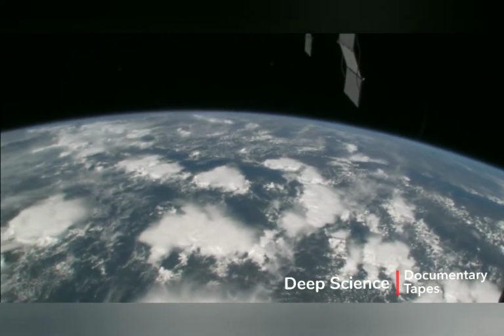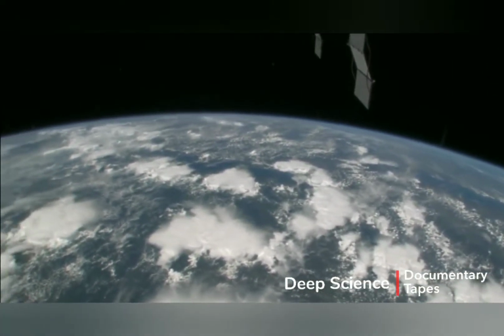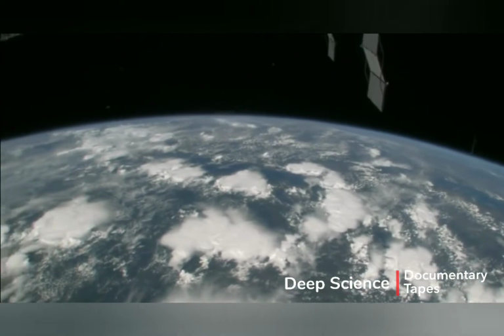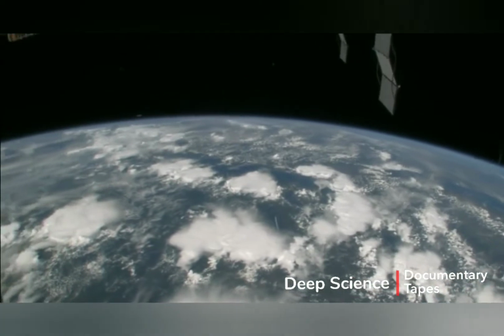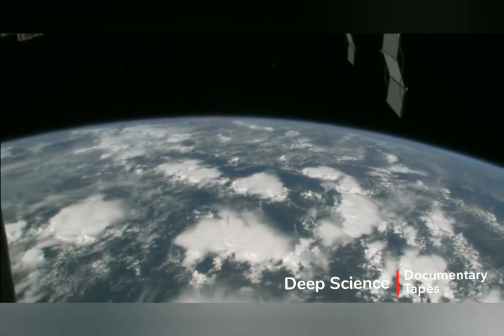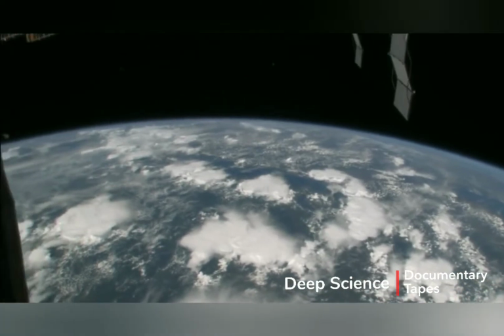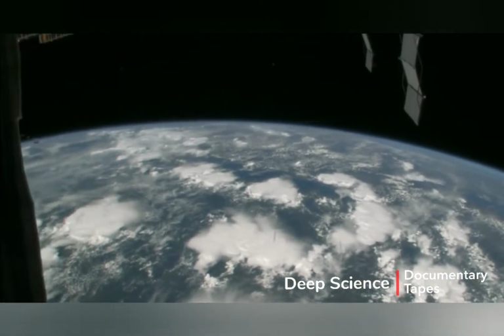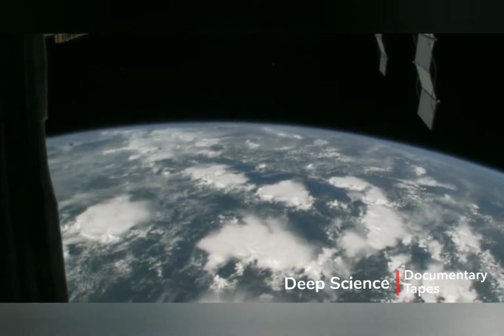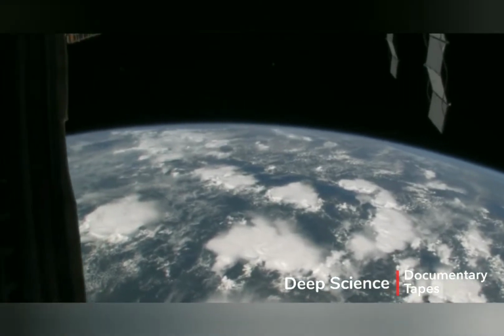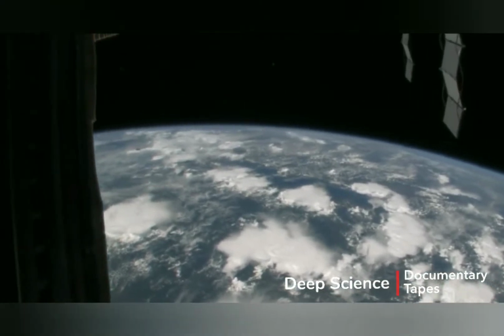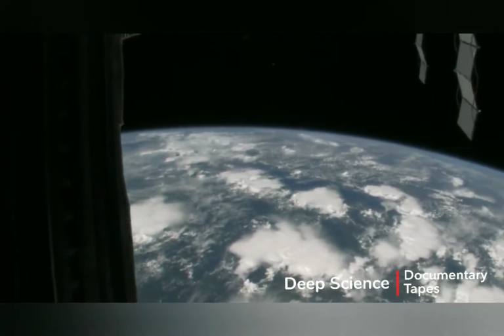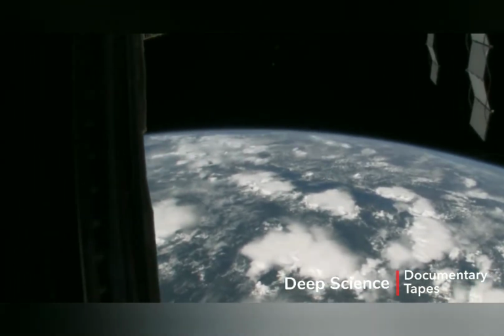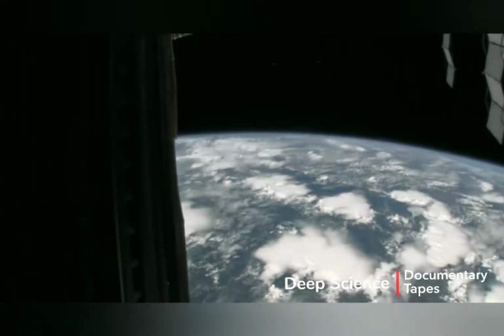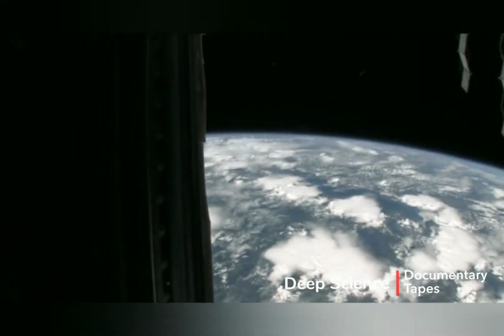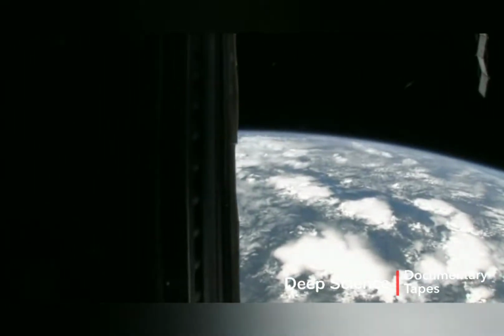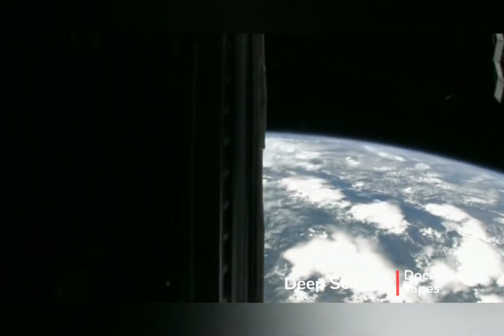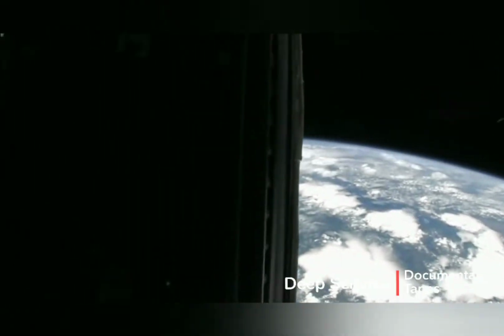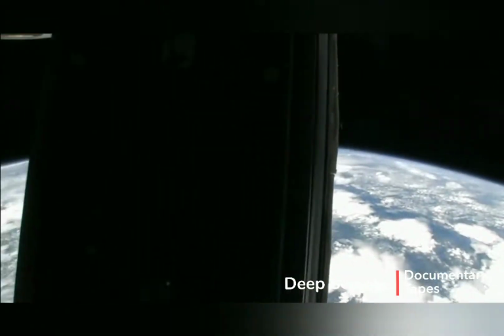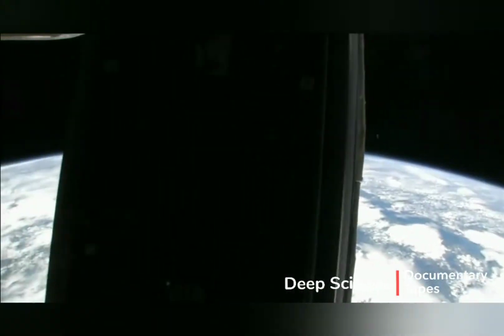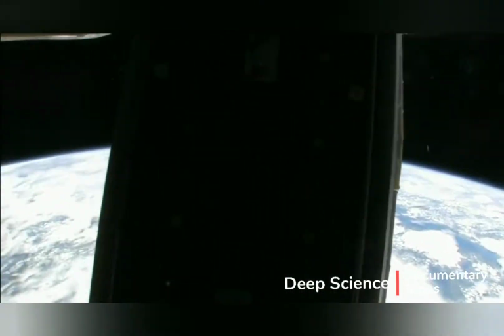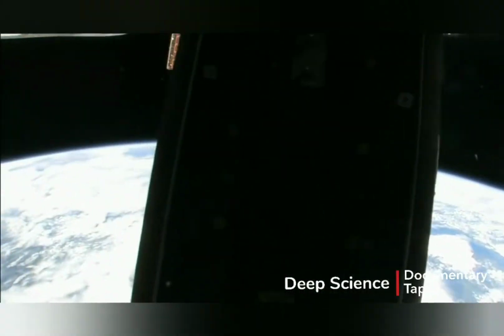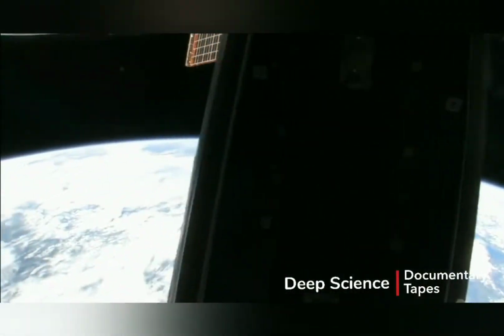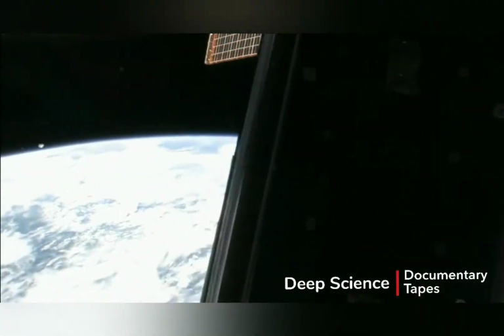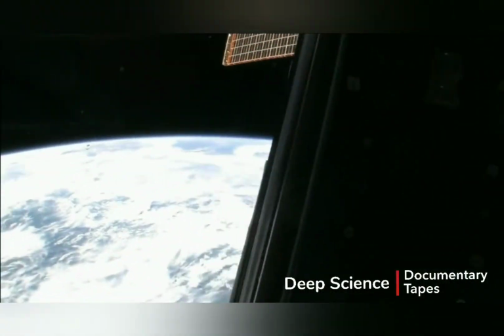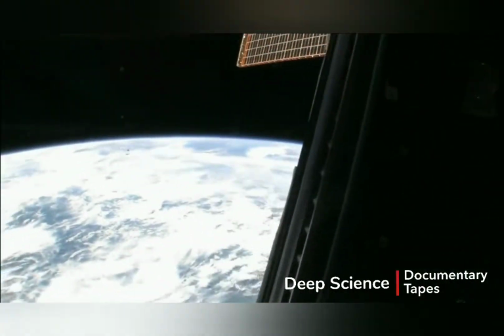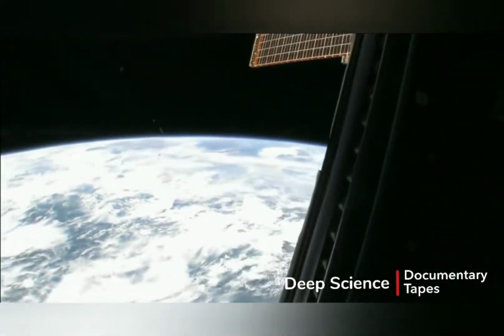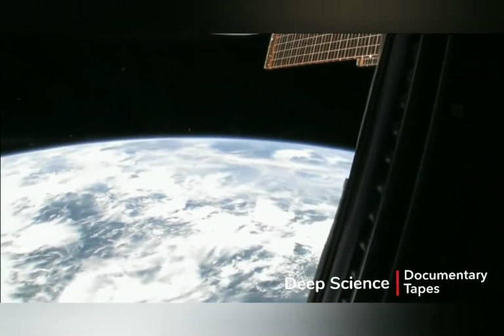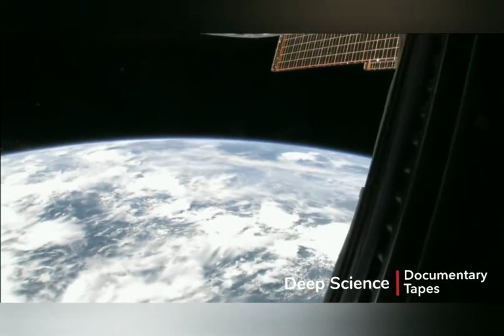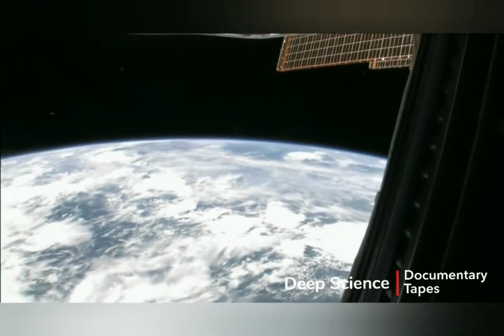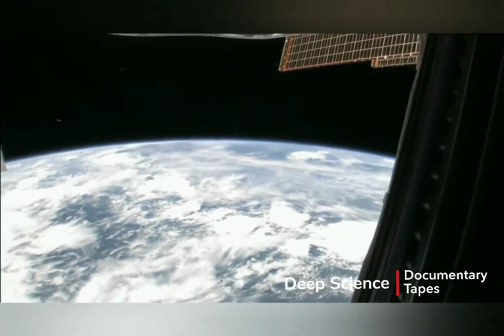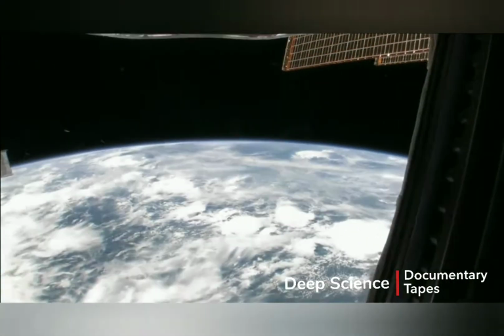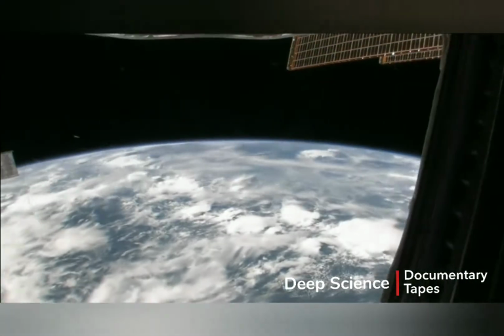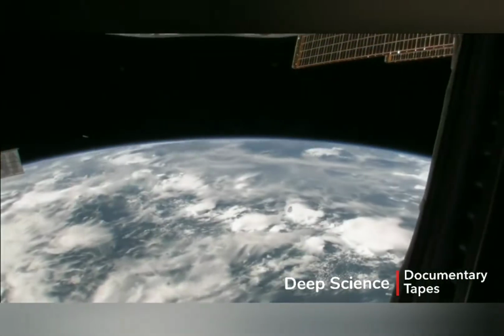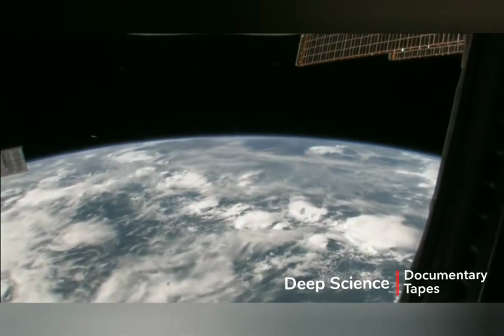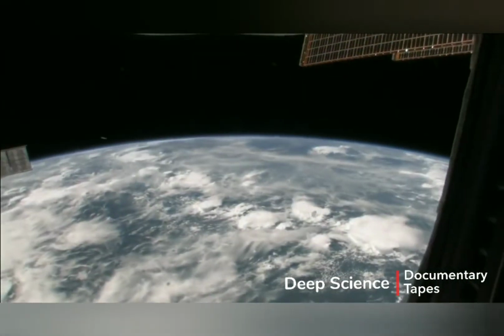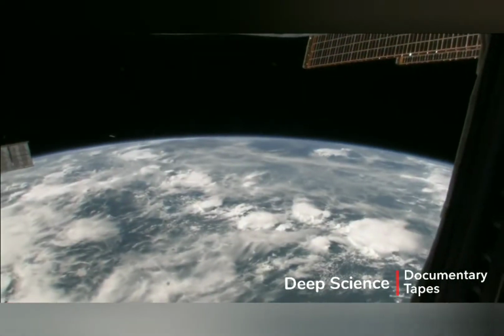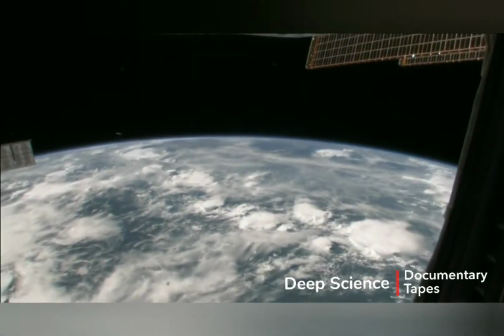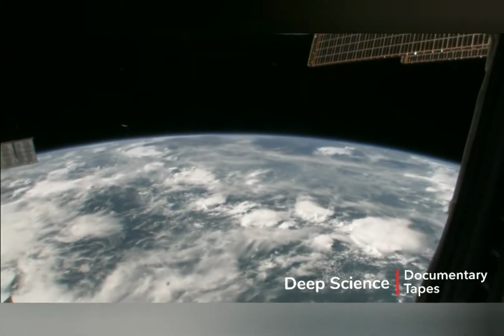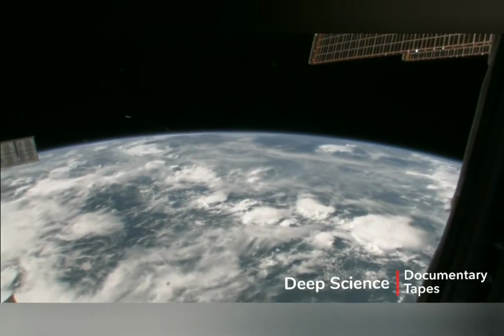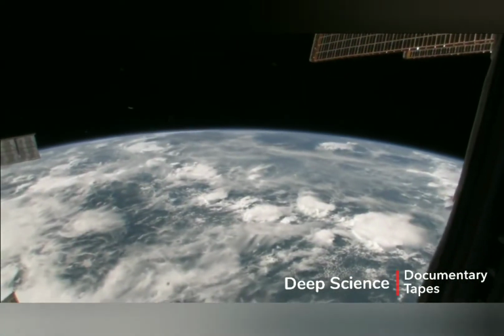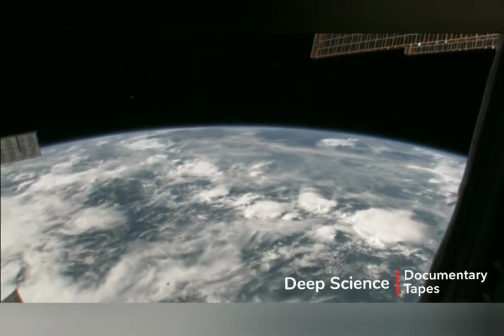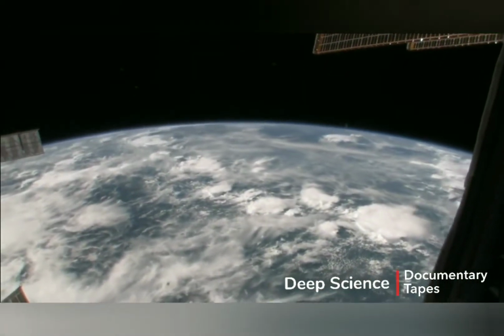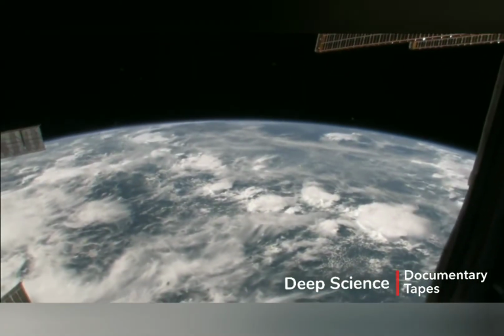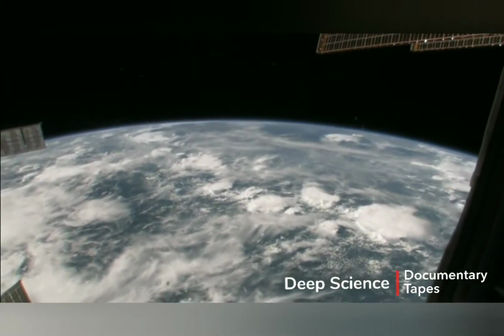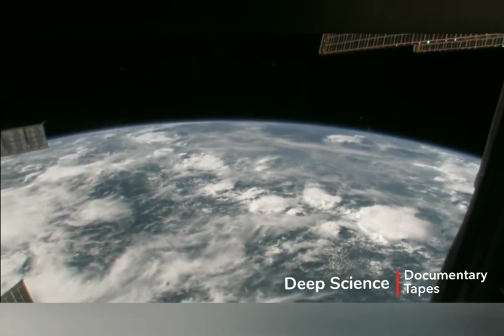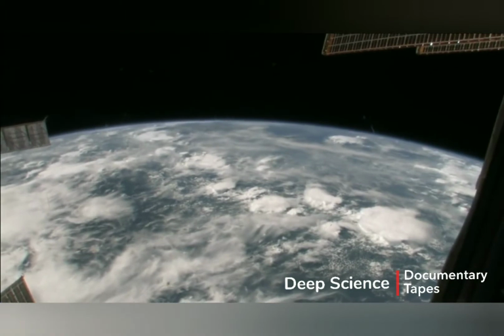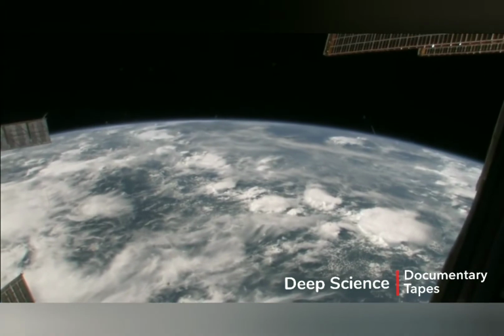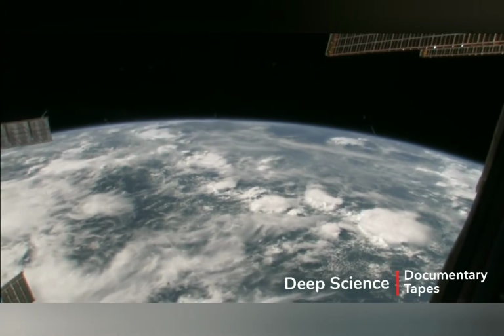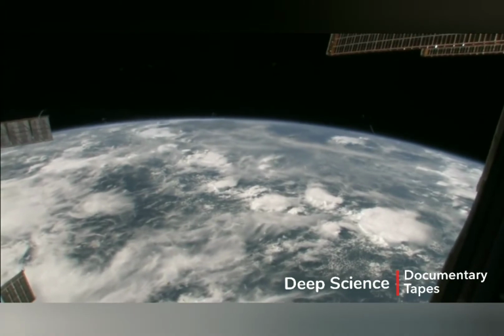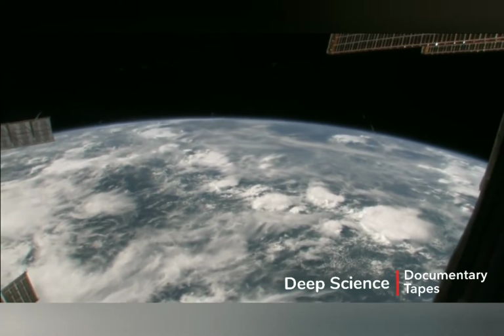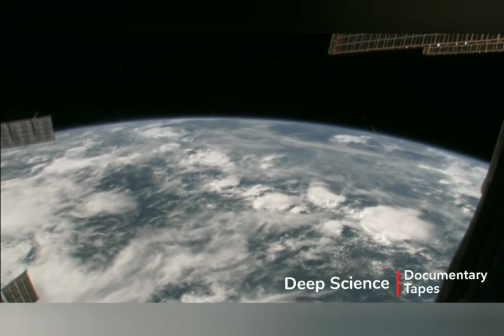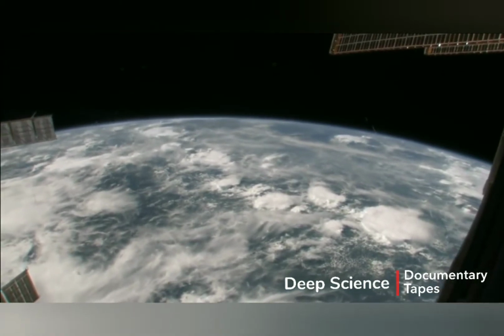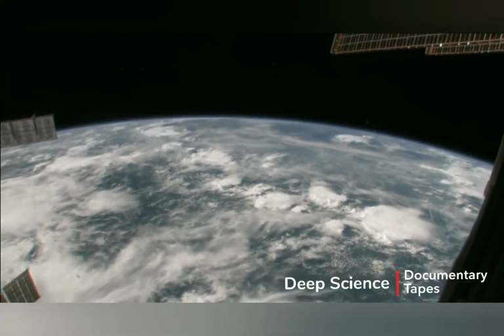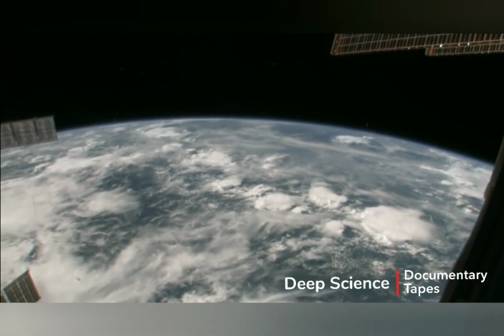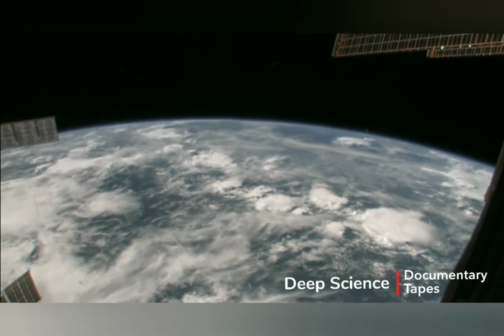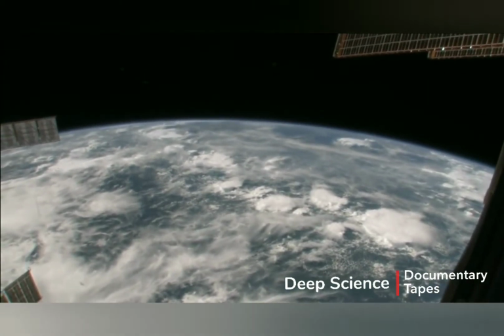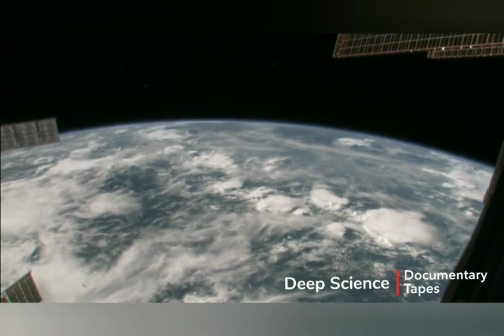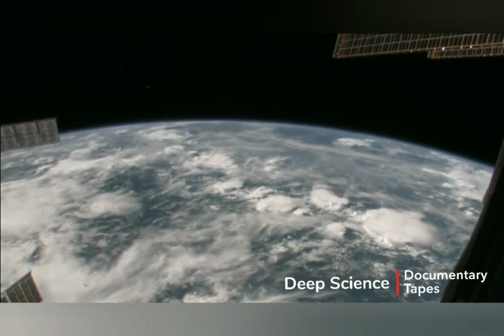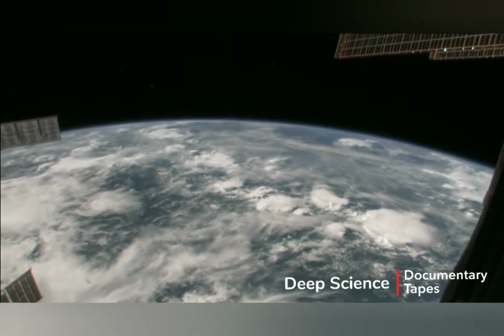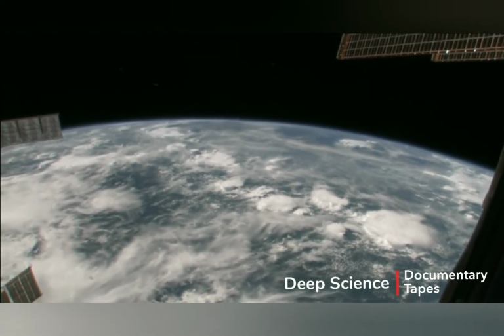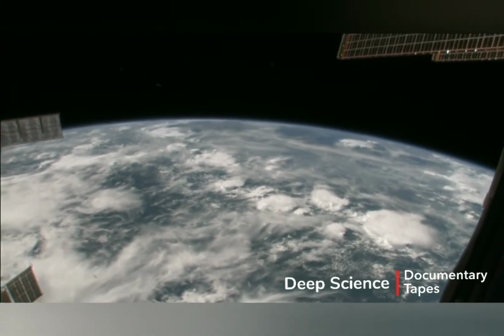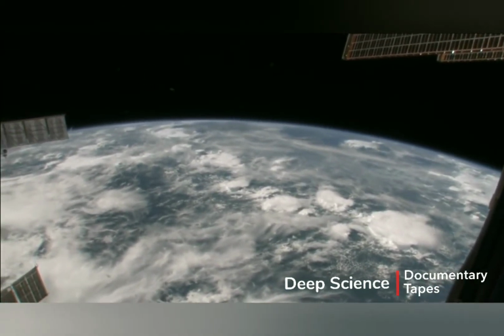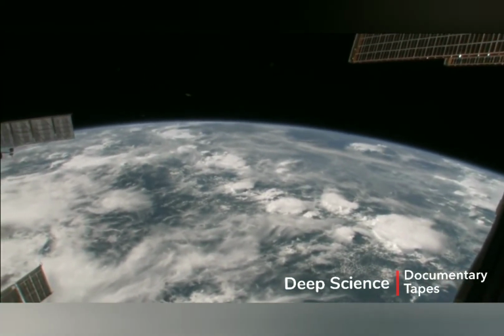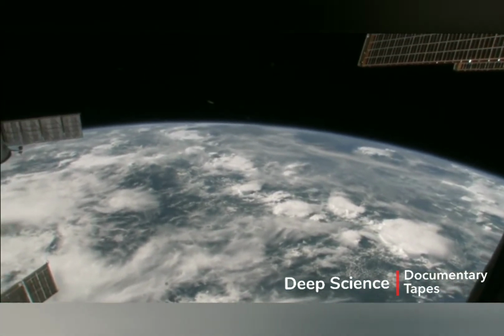There we go. So right now we are right over Africa. It's a little bit cloudy, as you can tell. We're right over the continent of Africa.